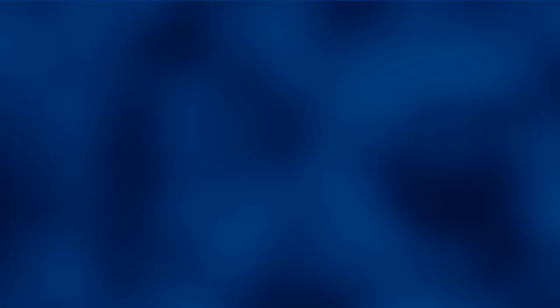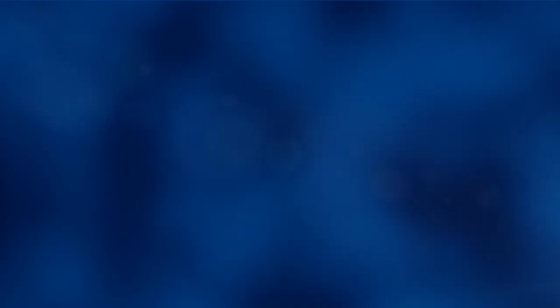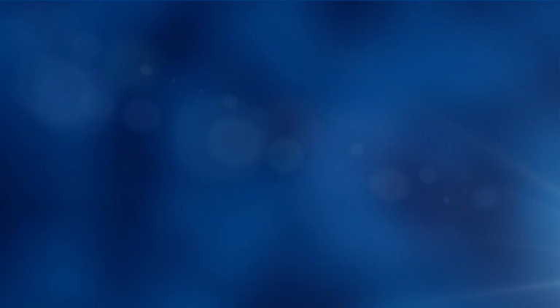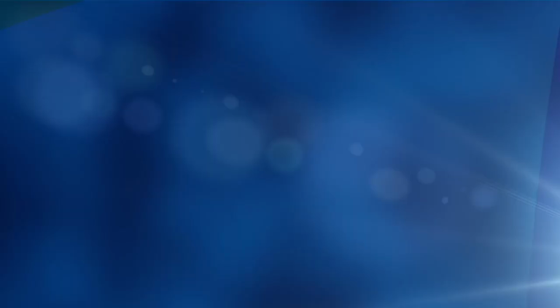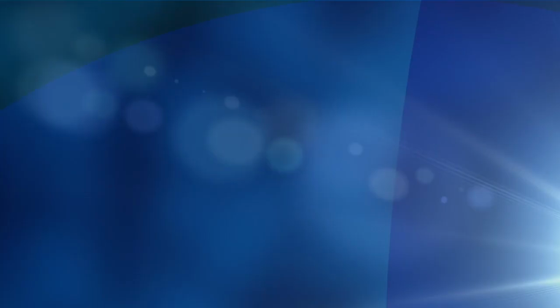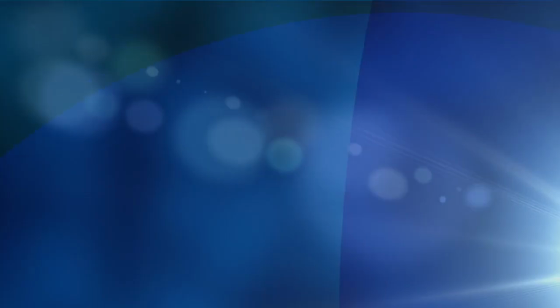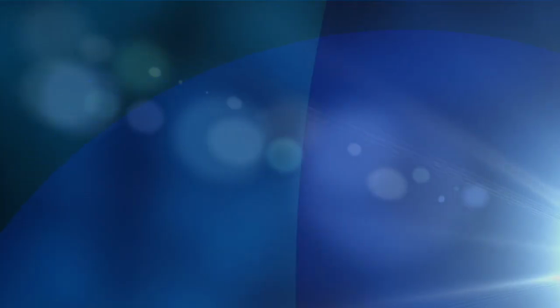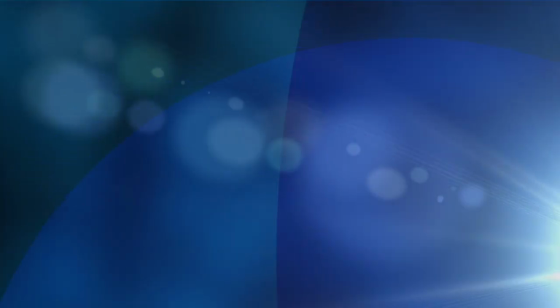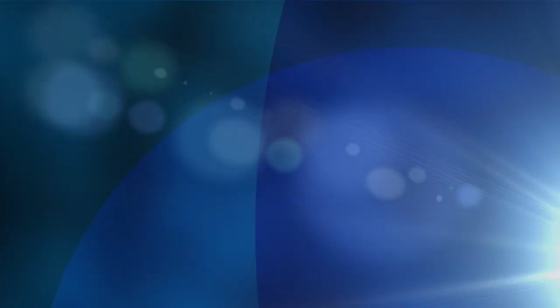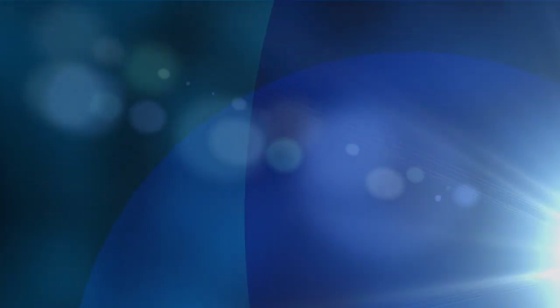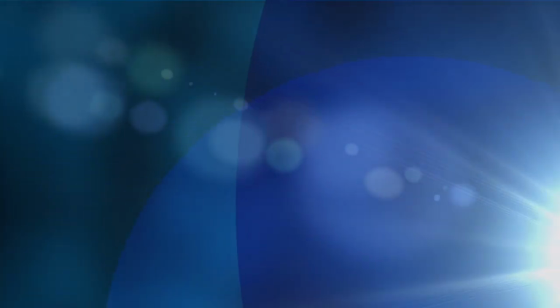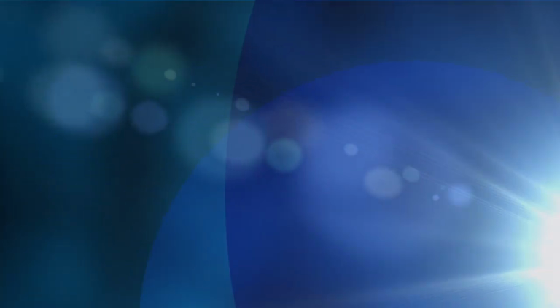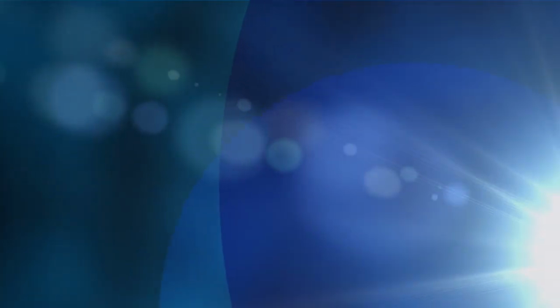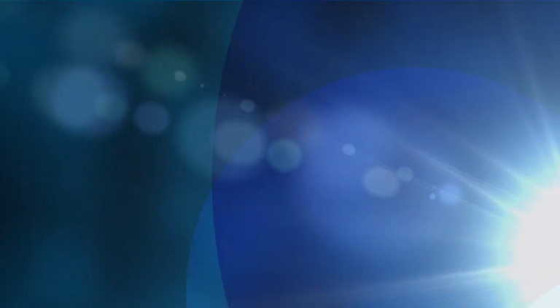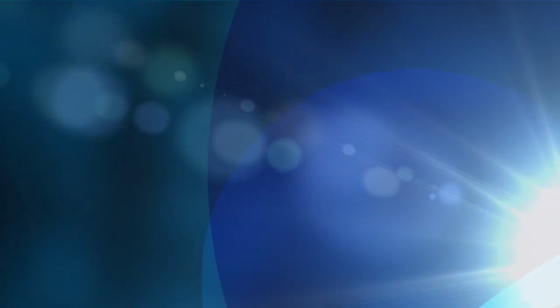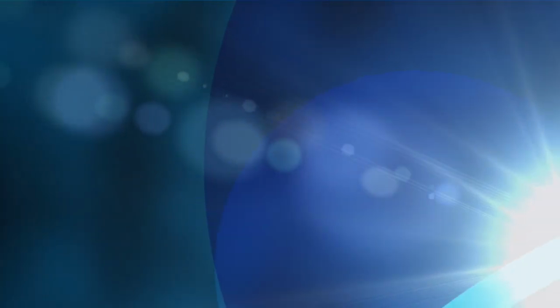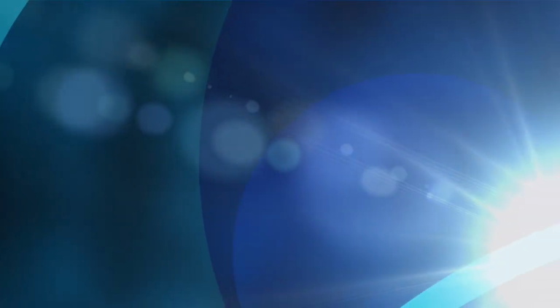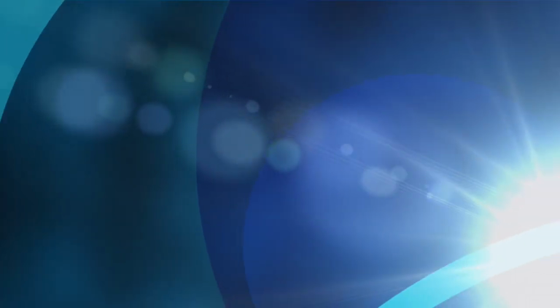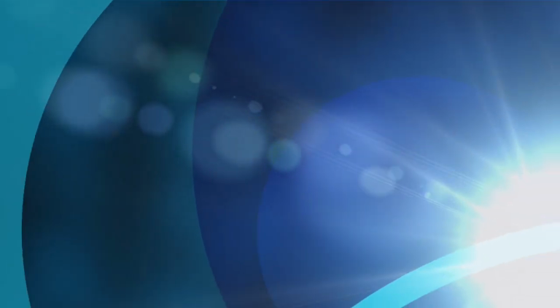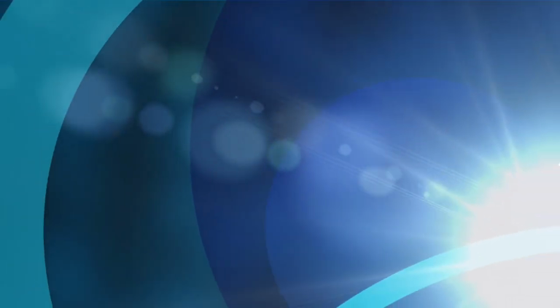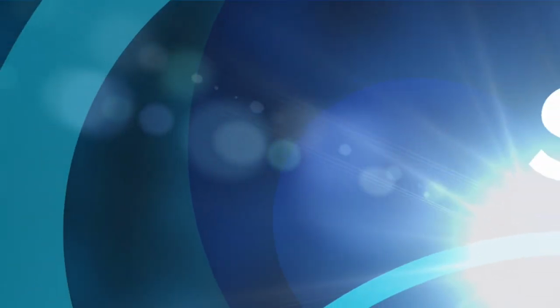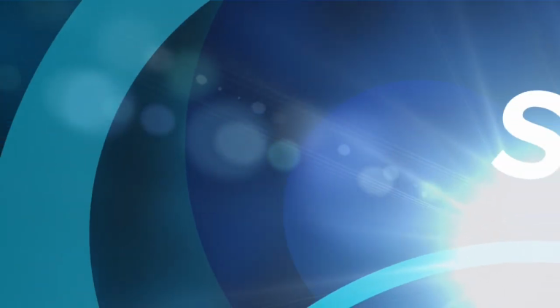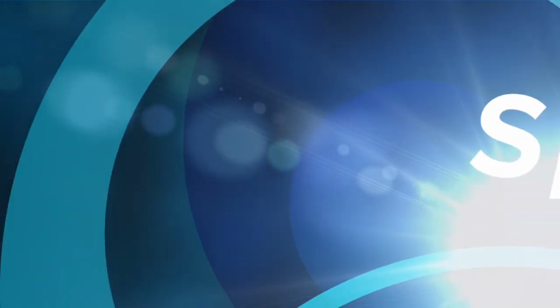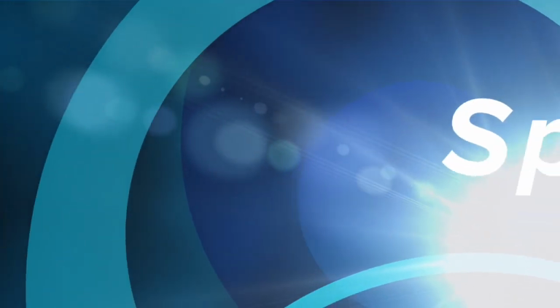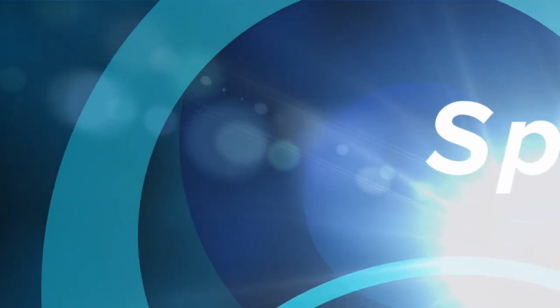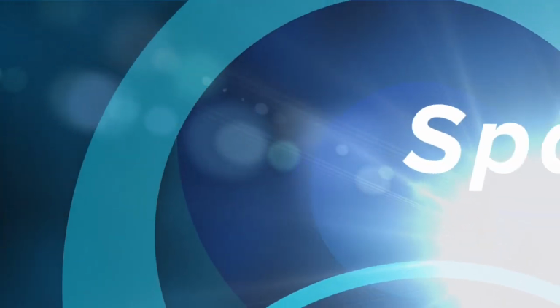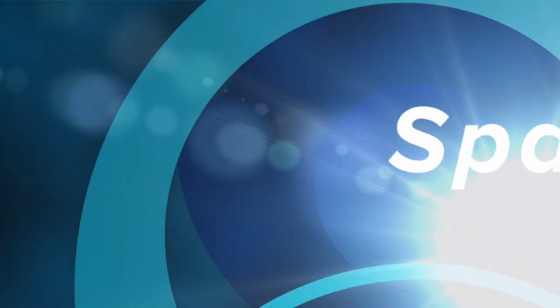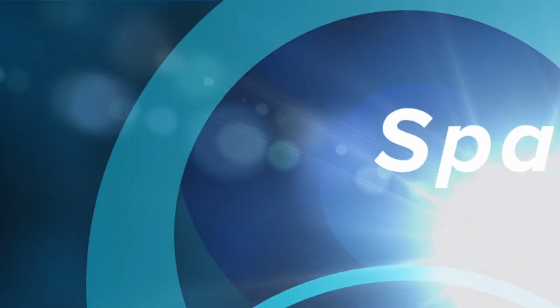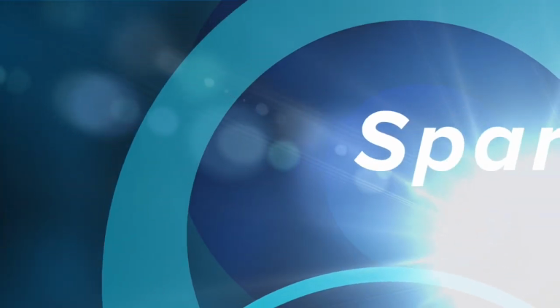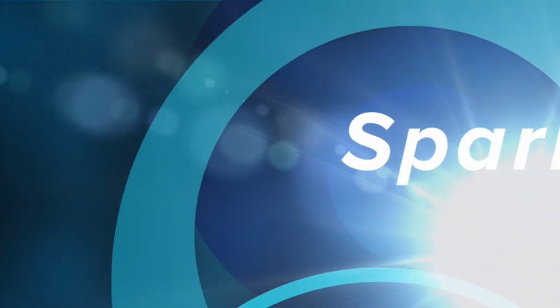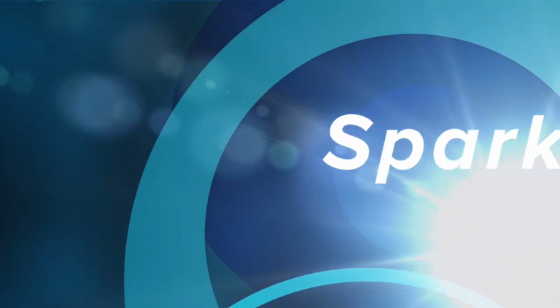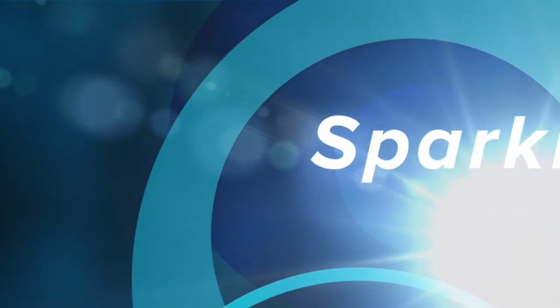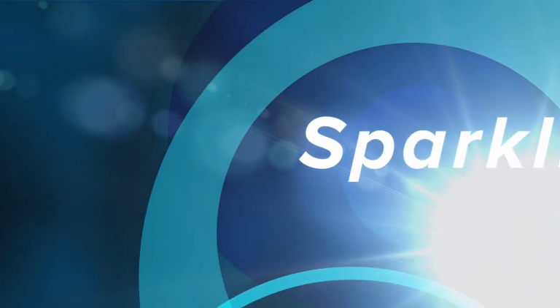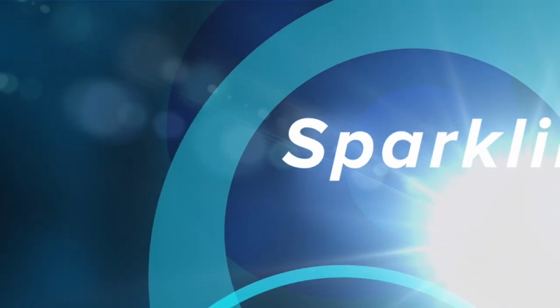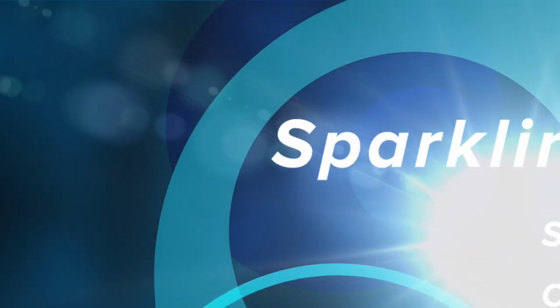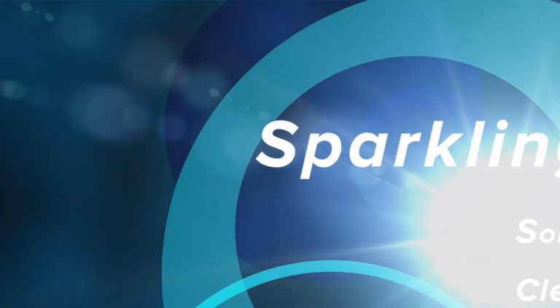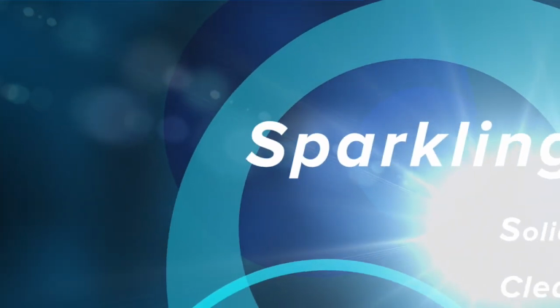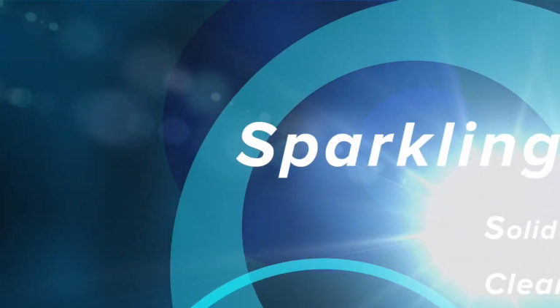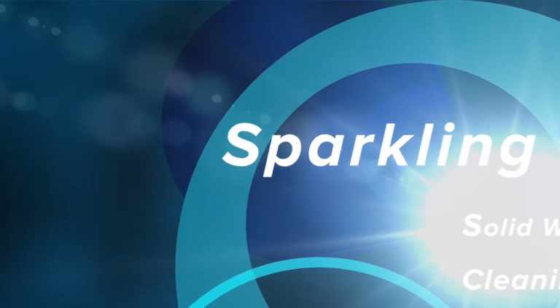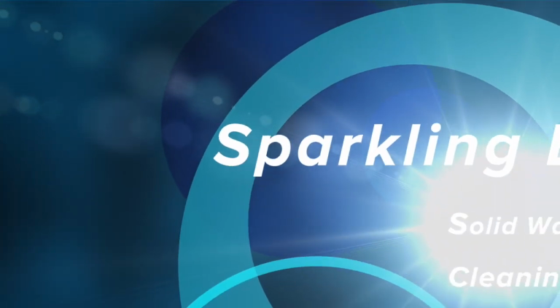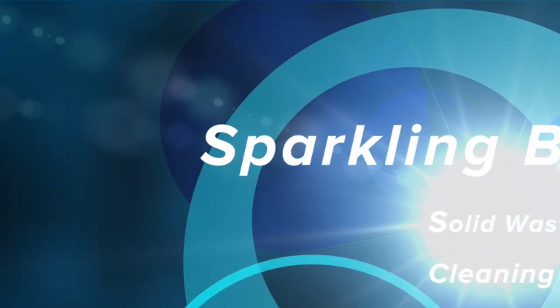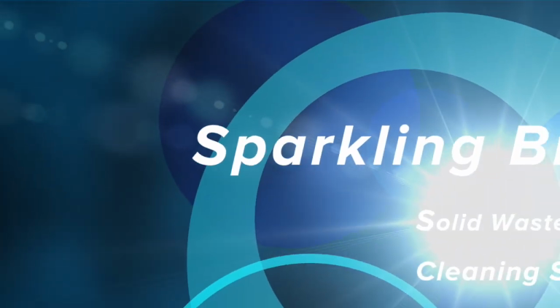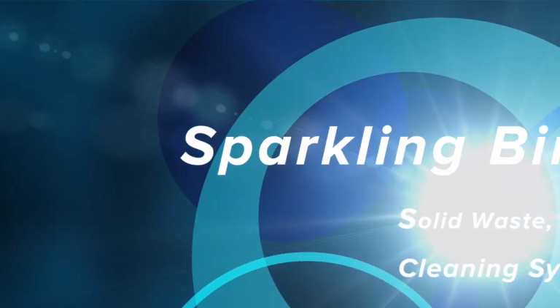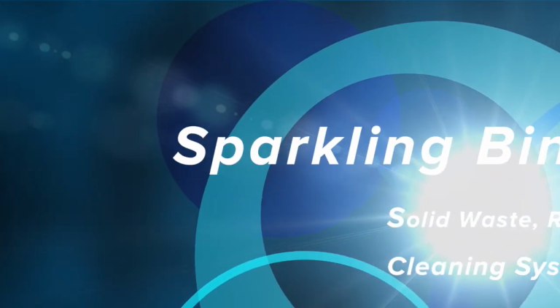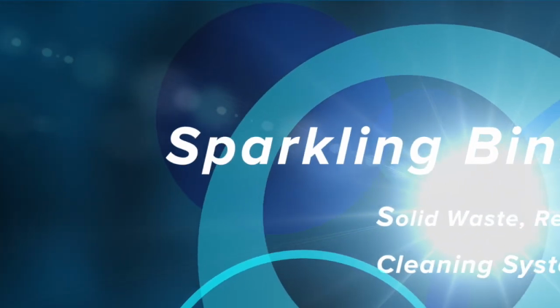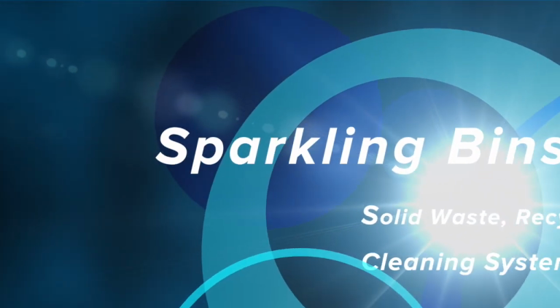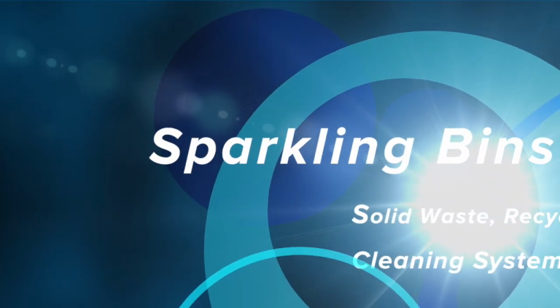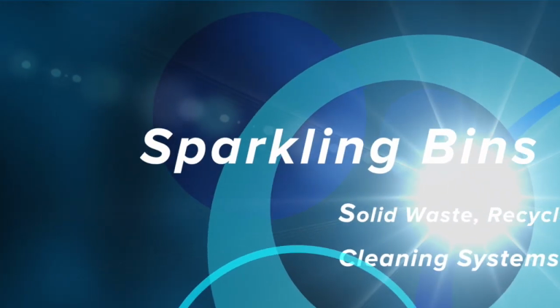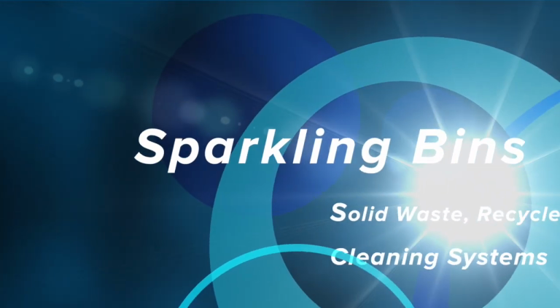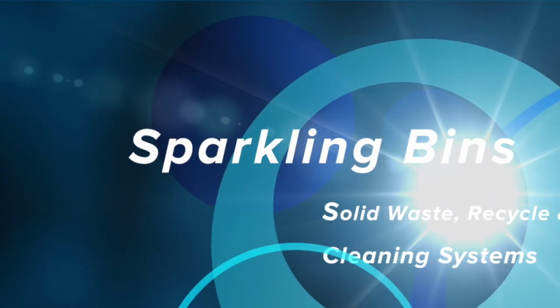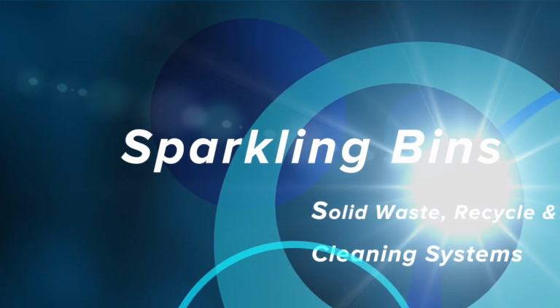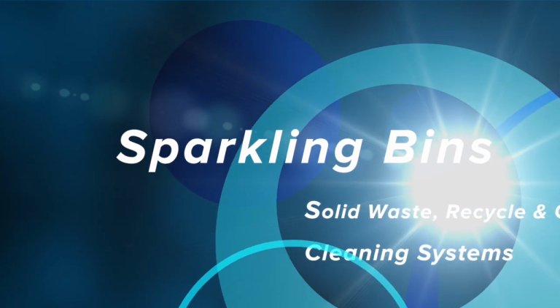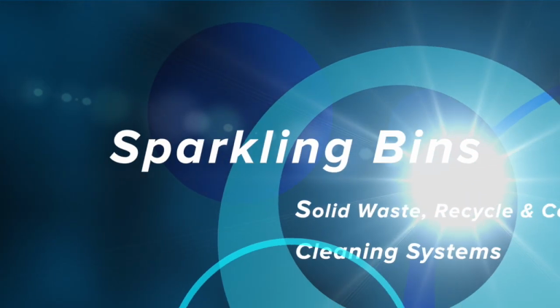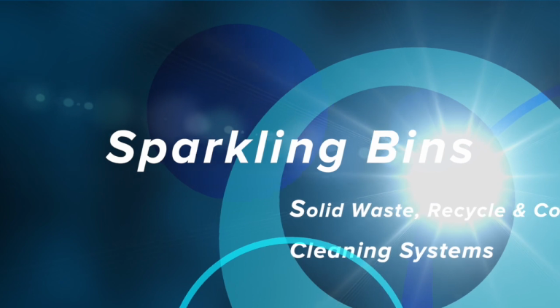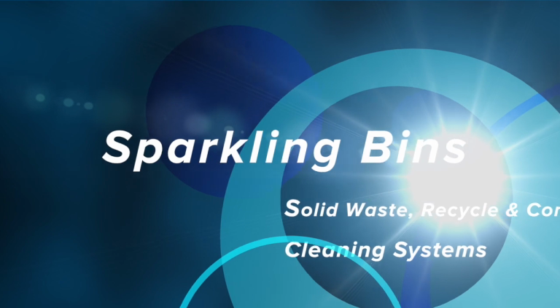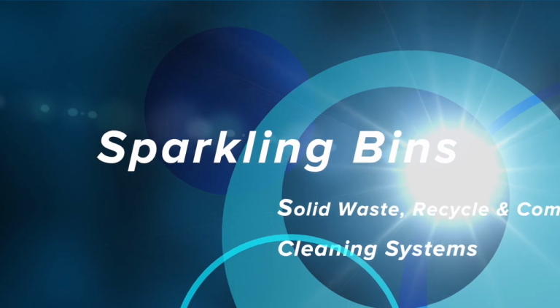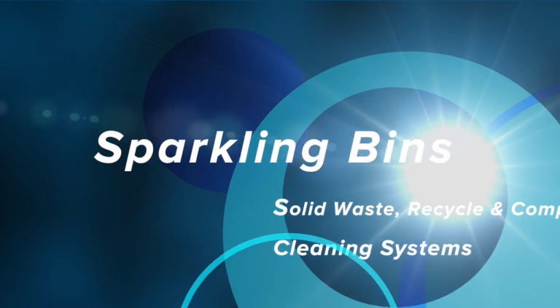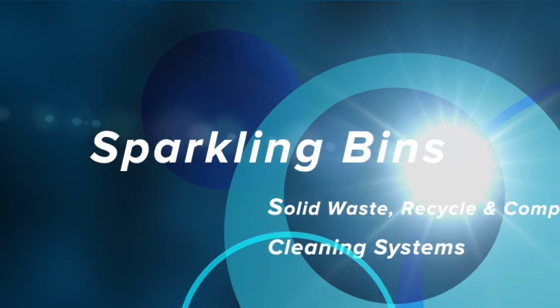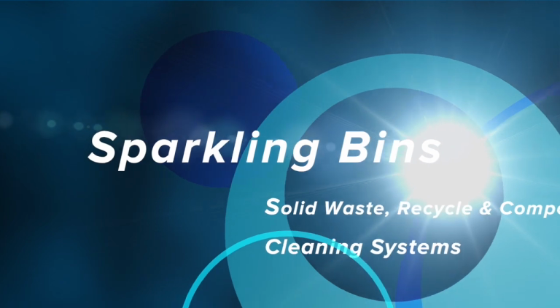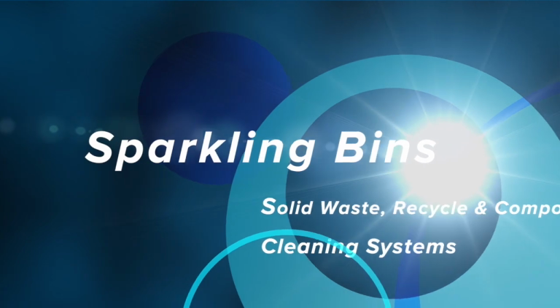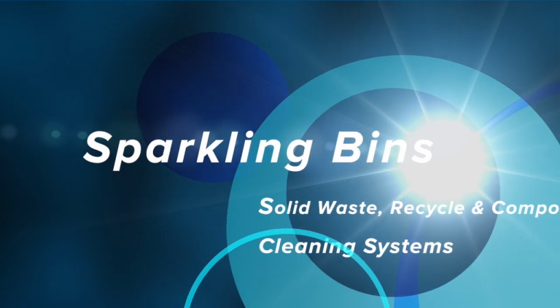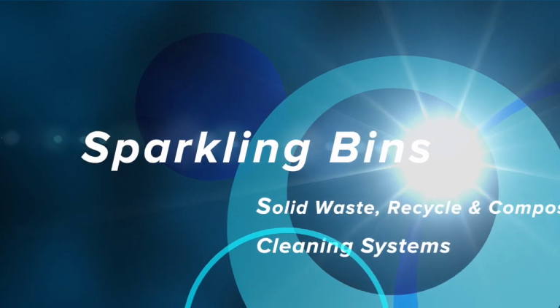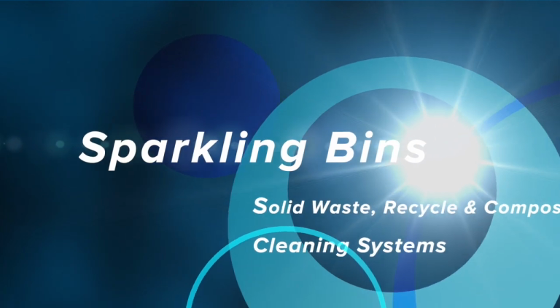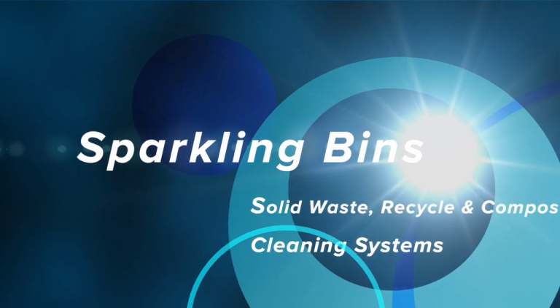Hi, John Conway, president and owner of Sparkling Bins. Thanks once again for tuning in and watching one of our updates.